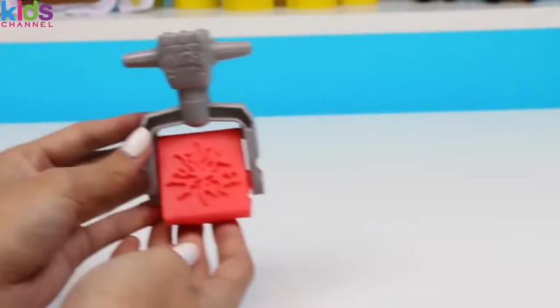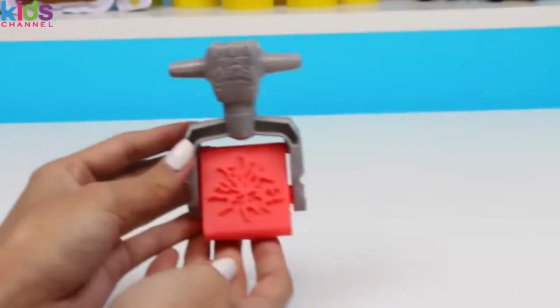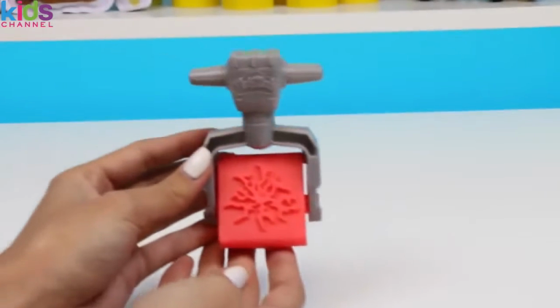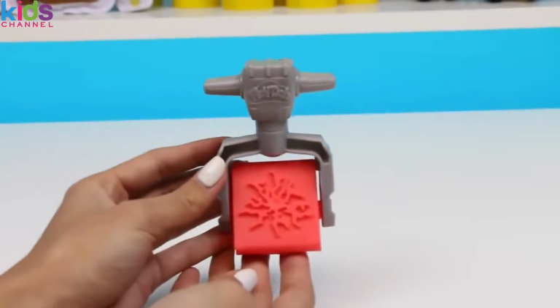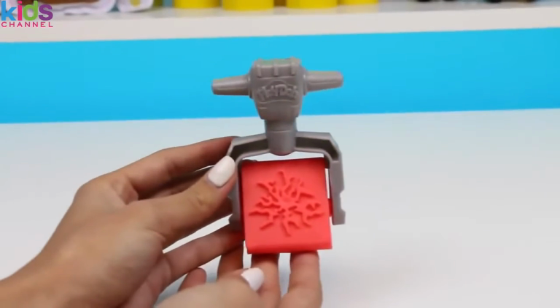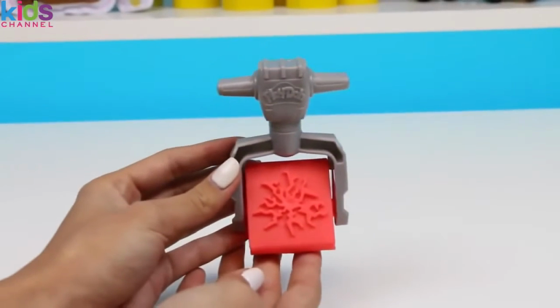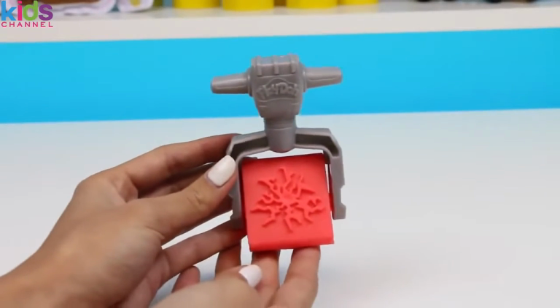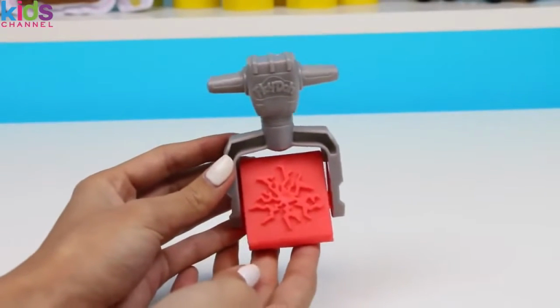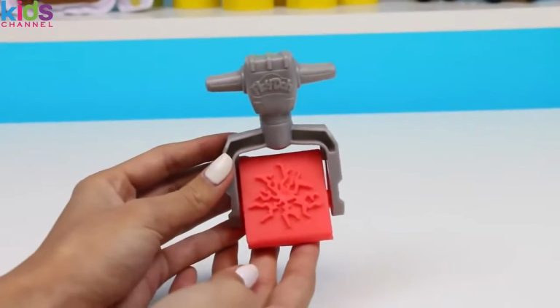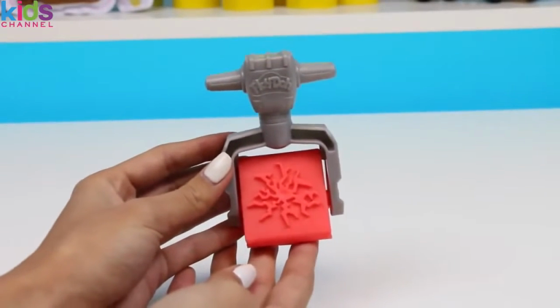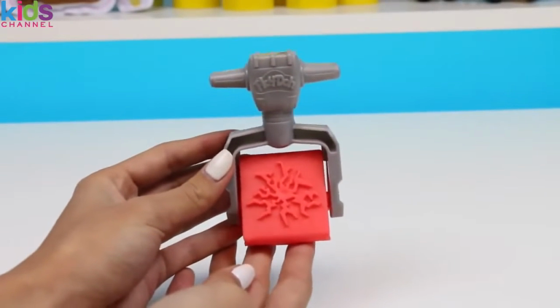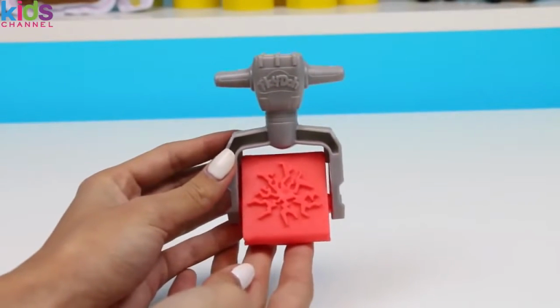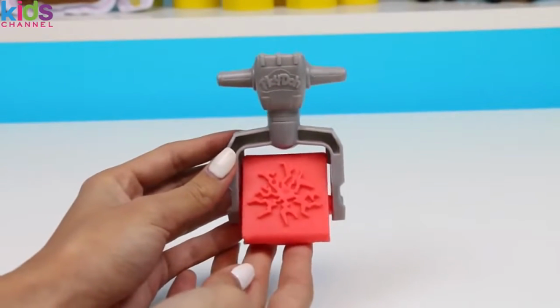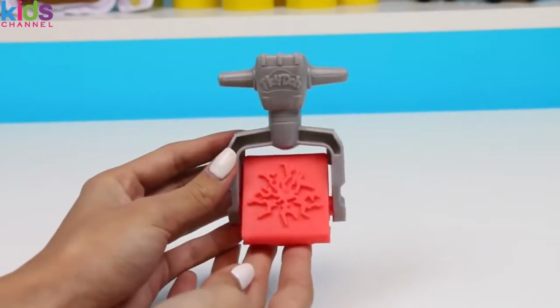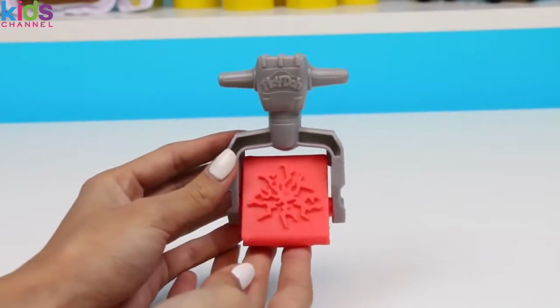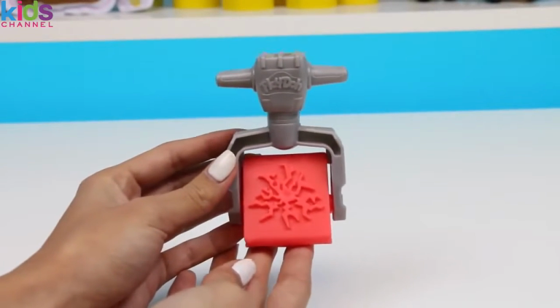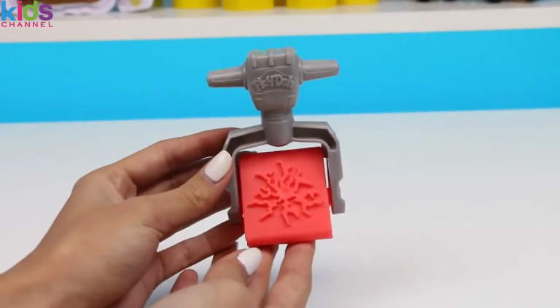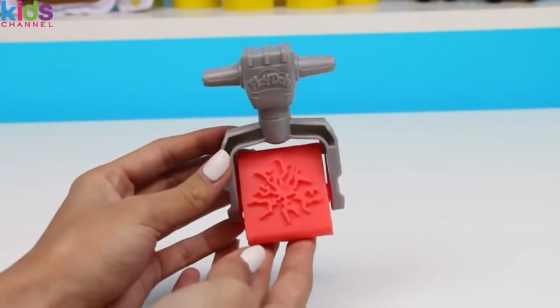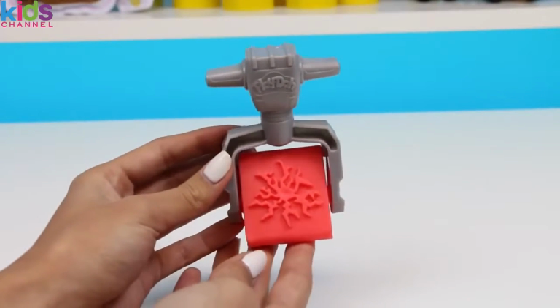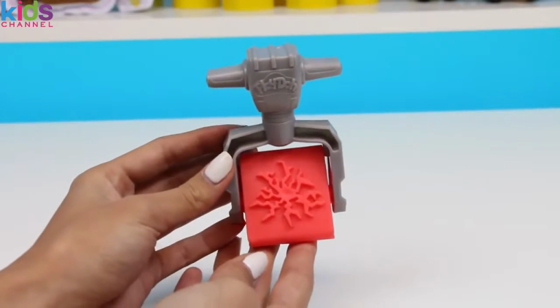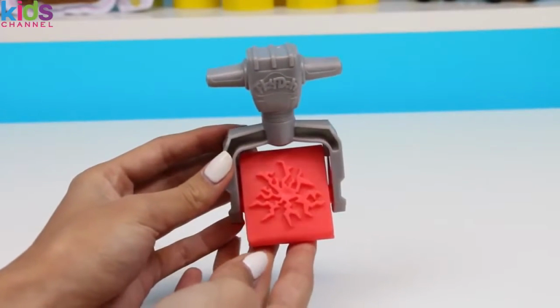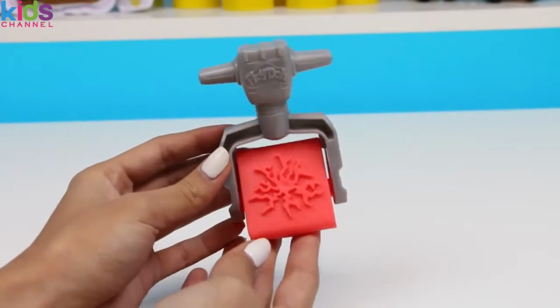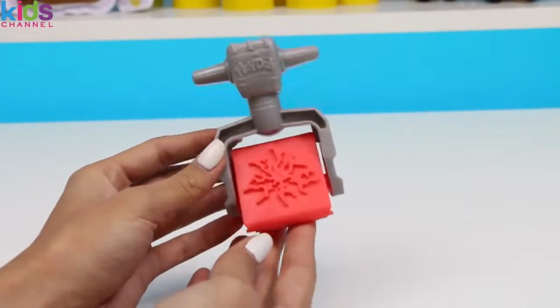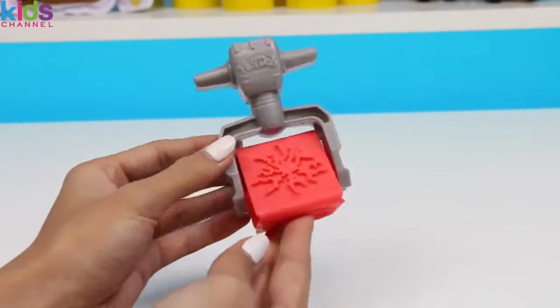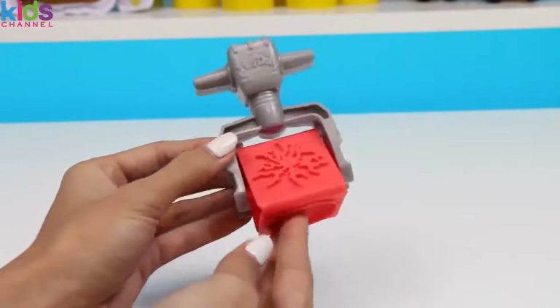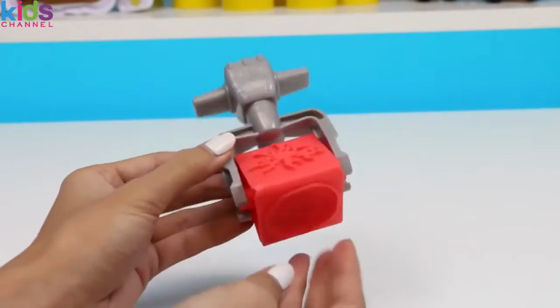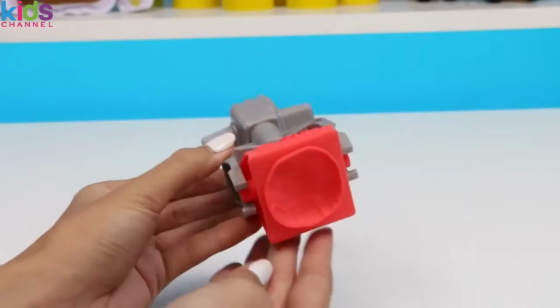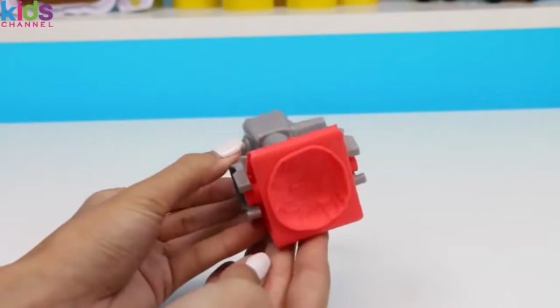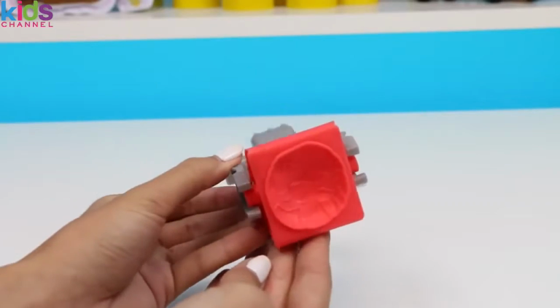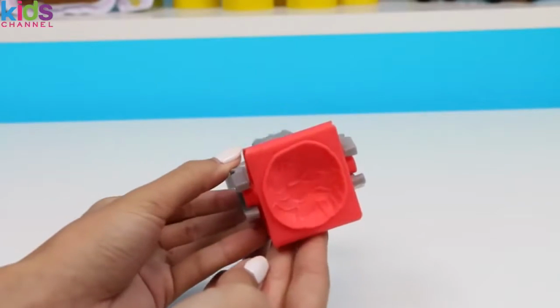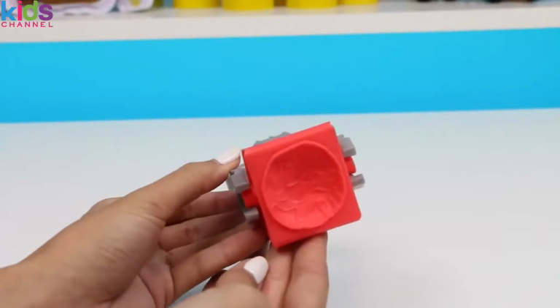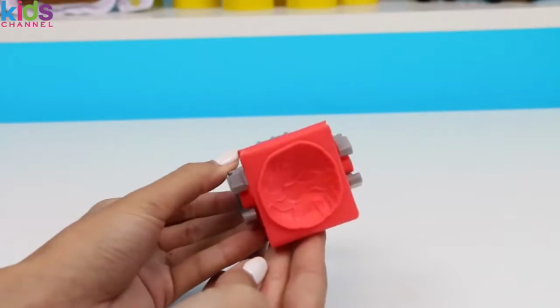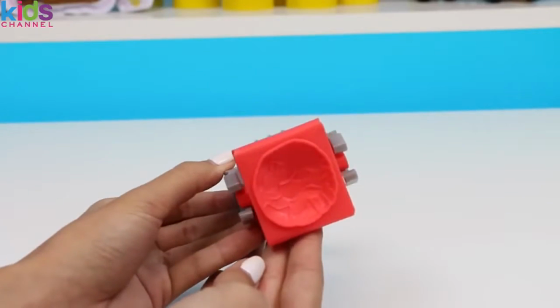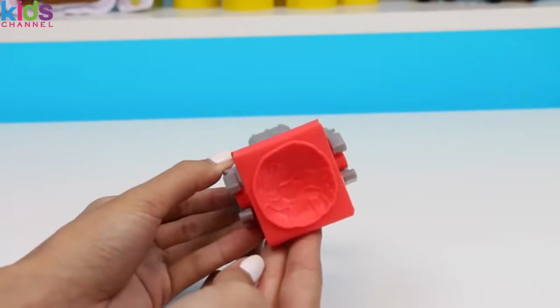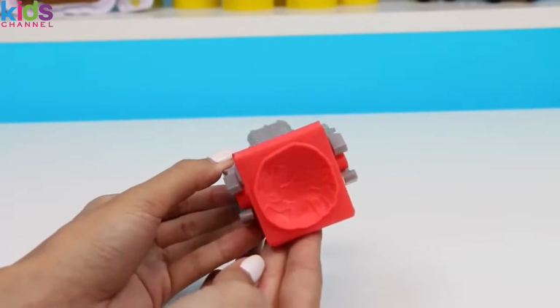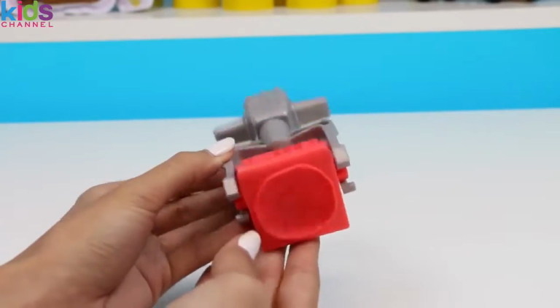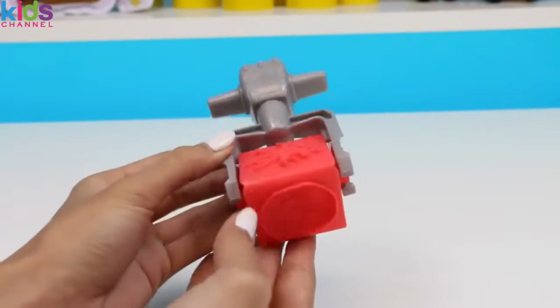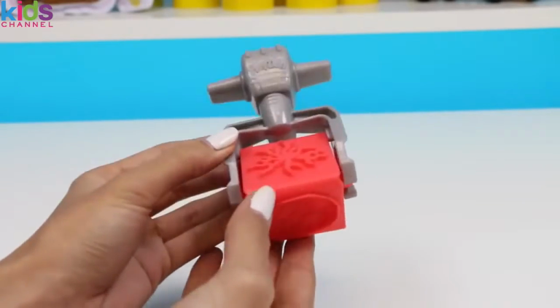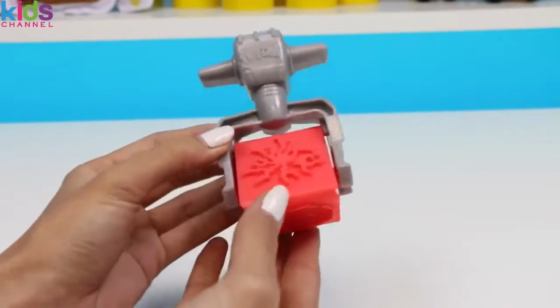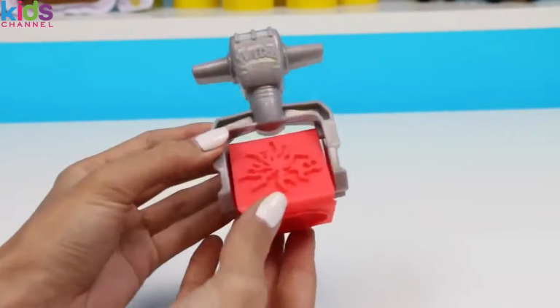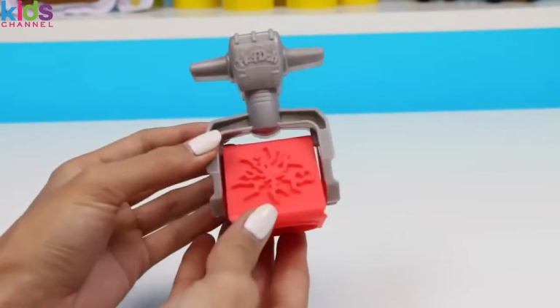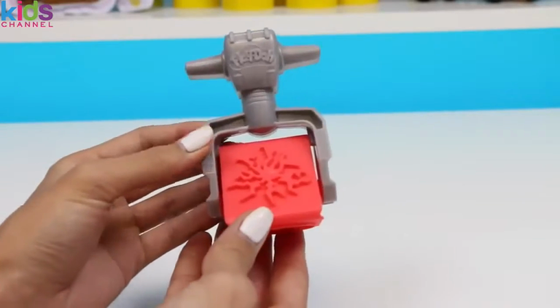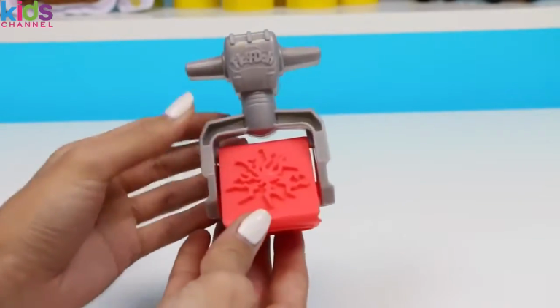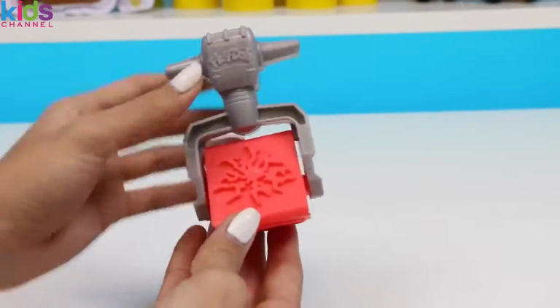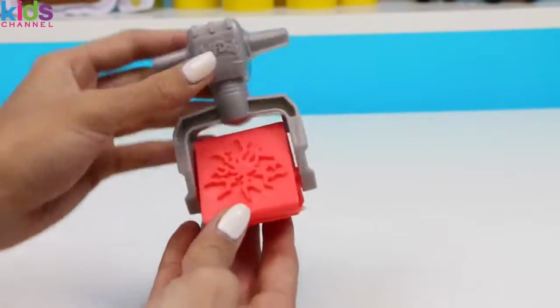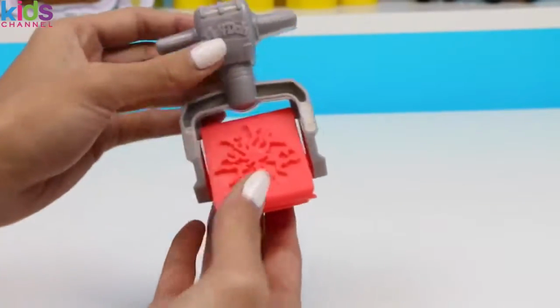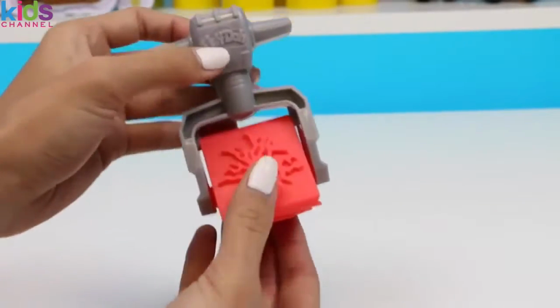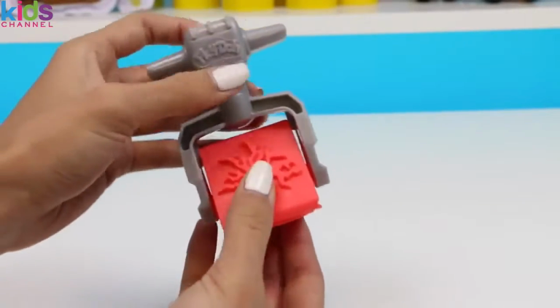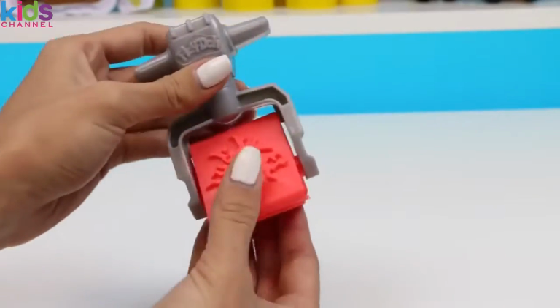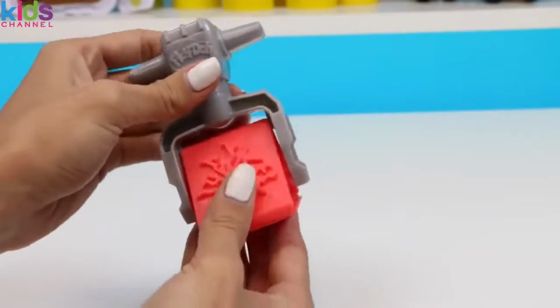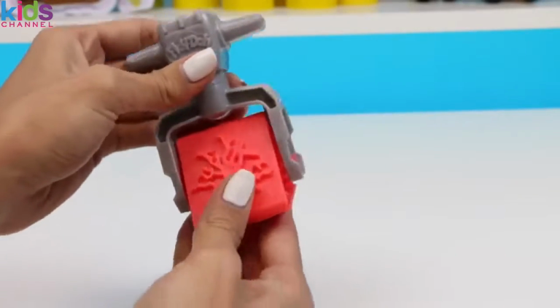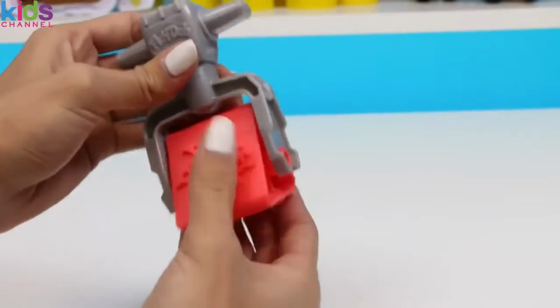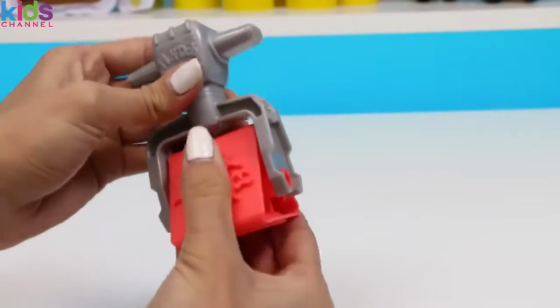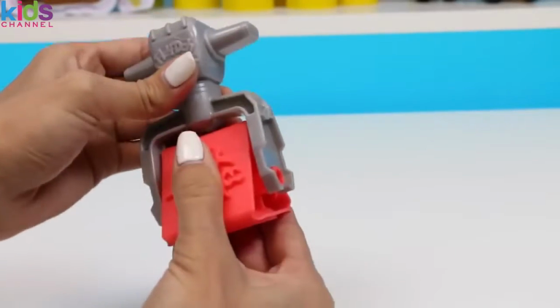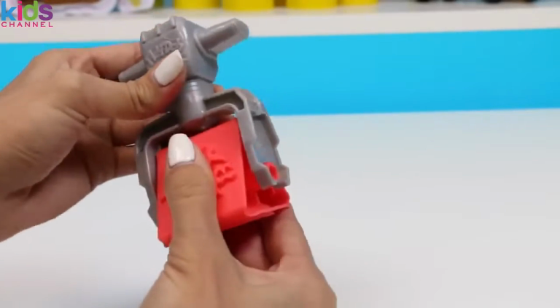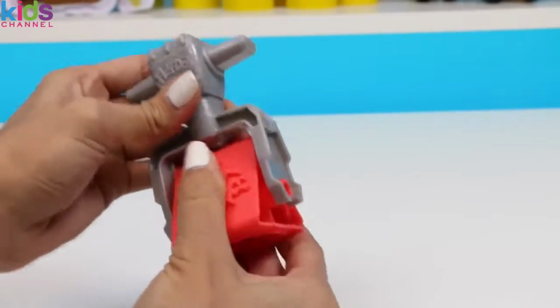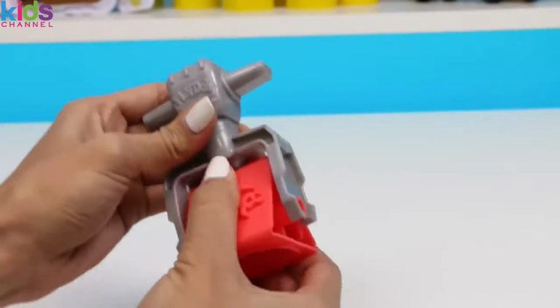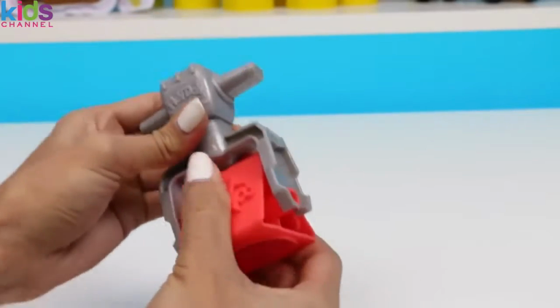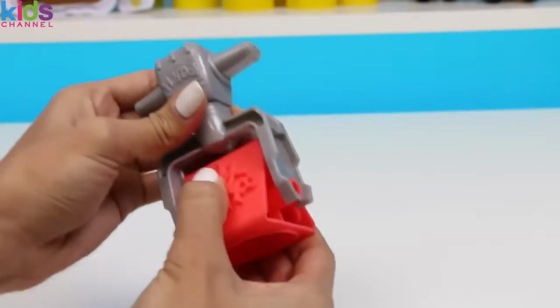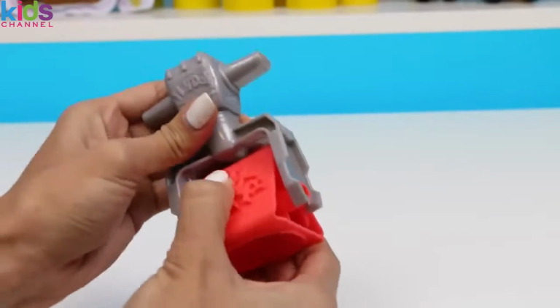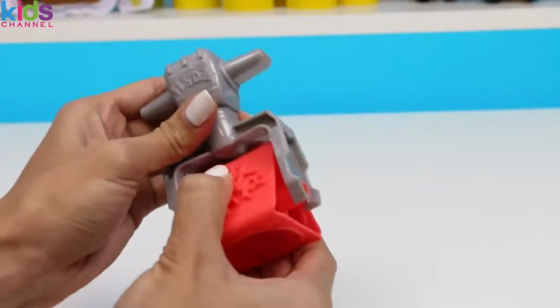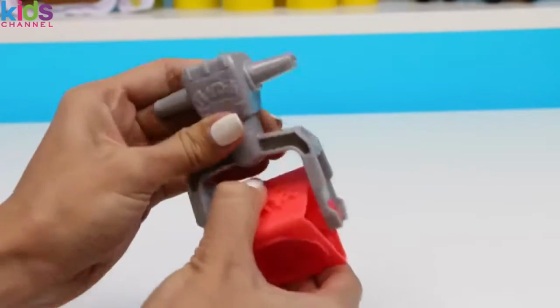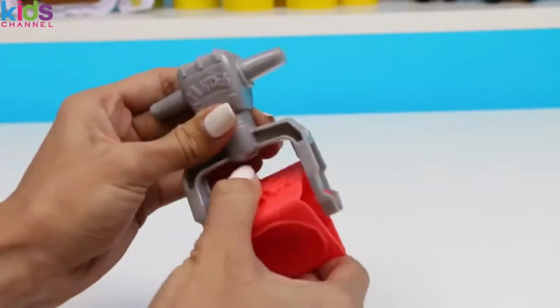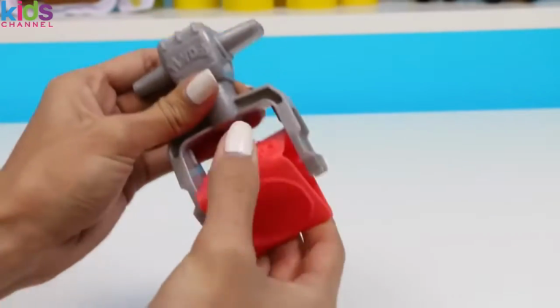Here we have a jackhammer stamp. There are three stamps for you to choose from. To use it you just turn the one you want to use to the bottom and then you press down.